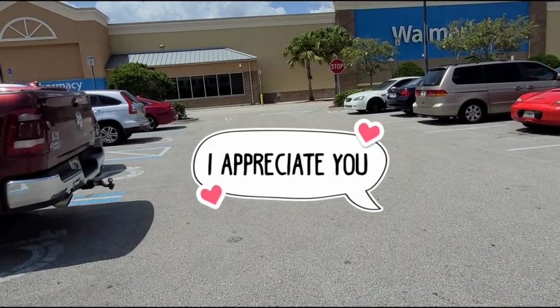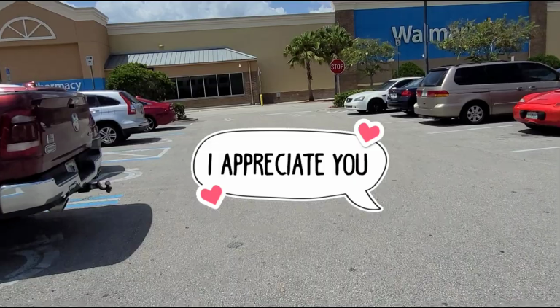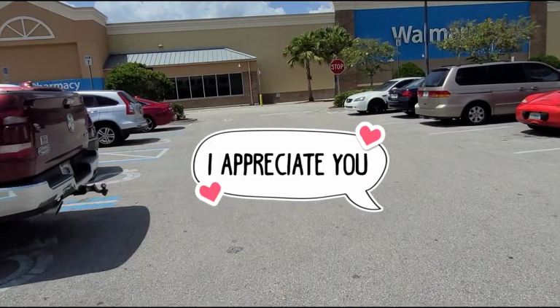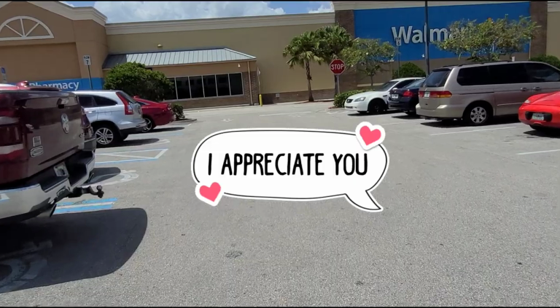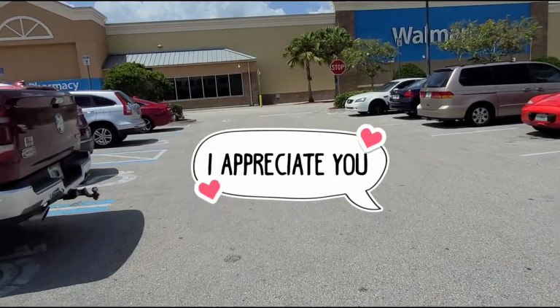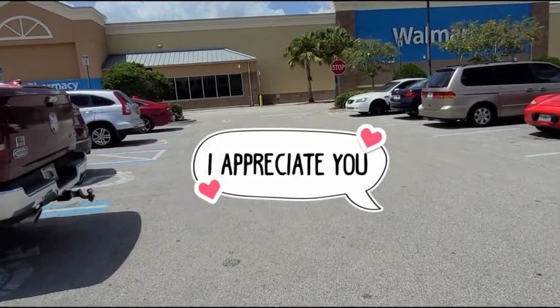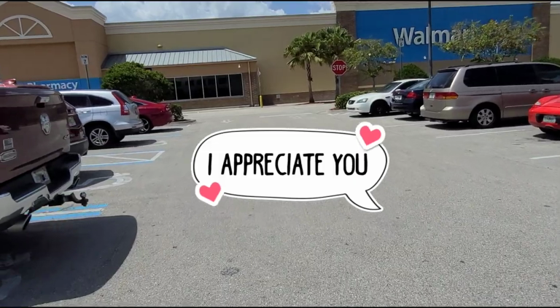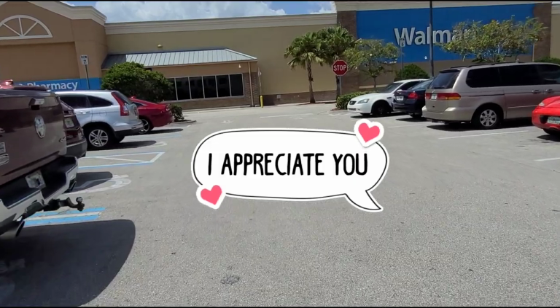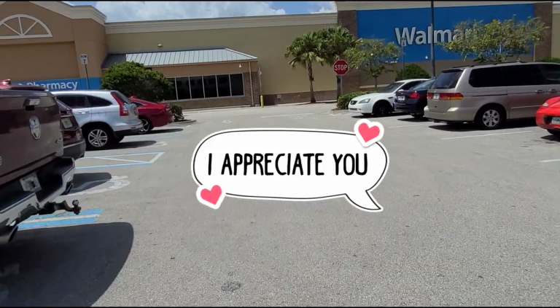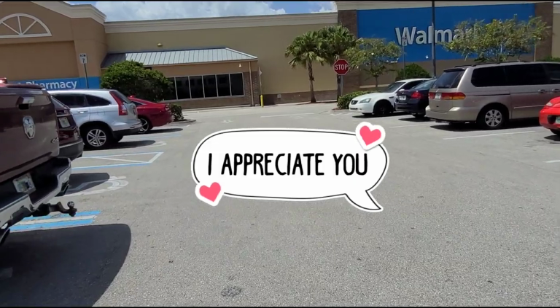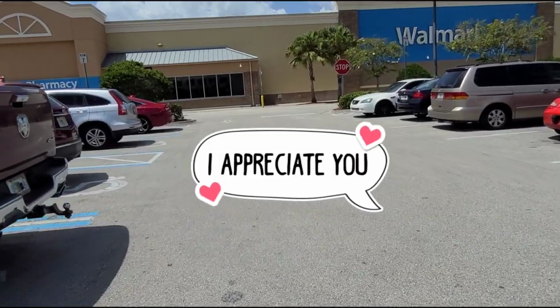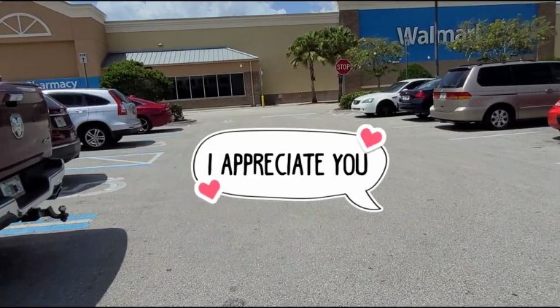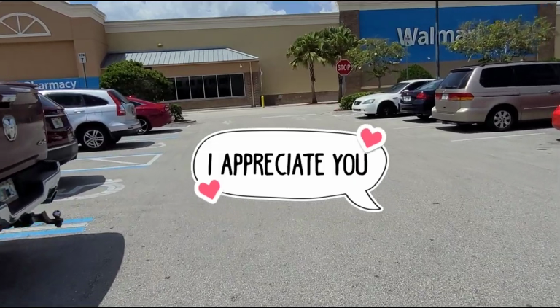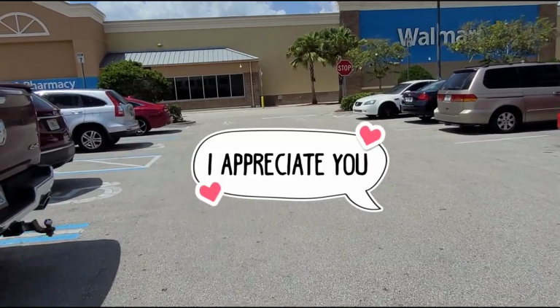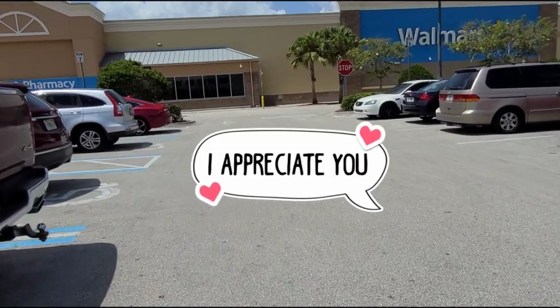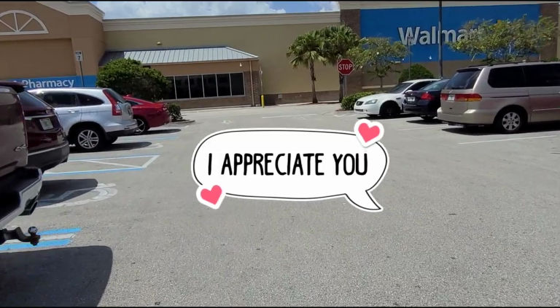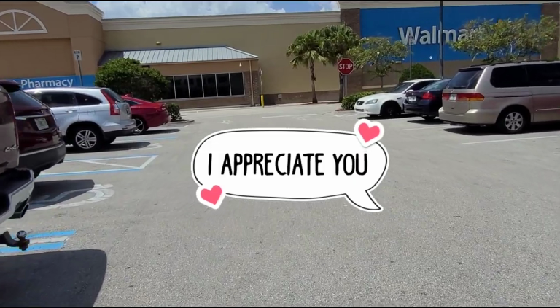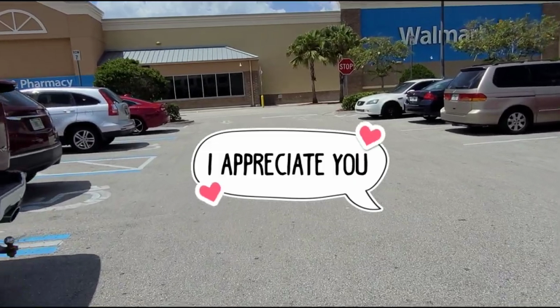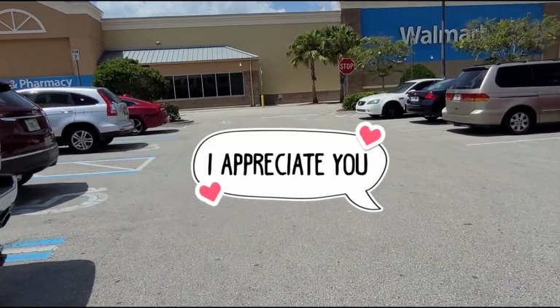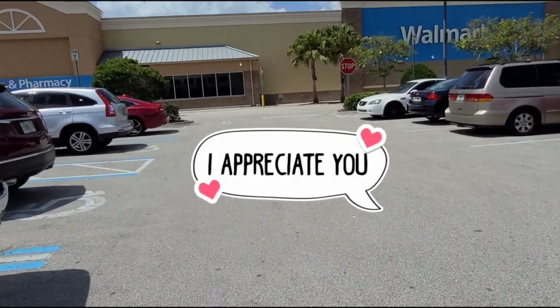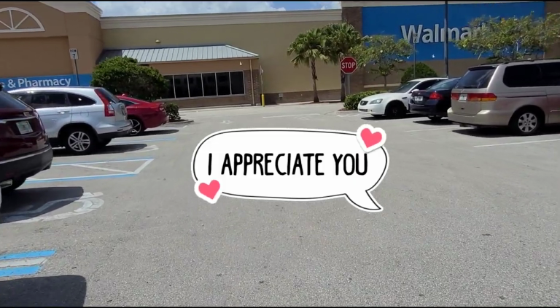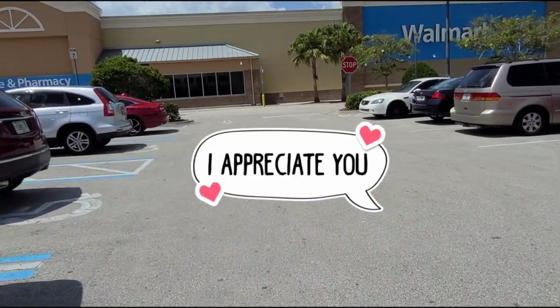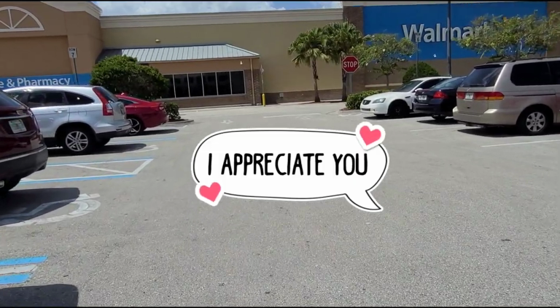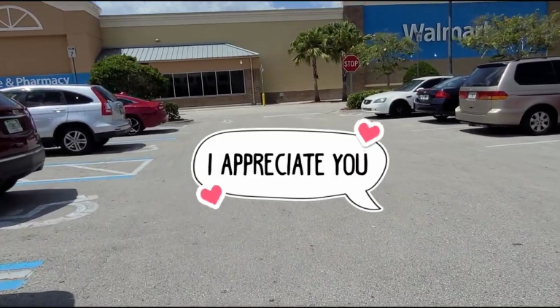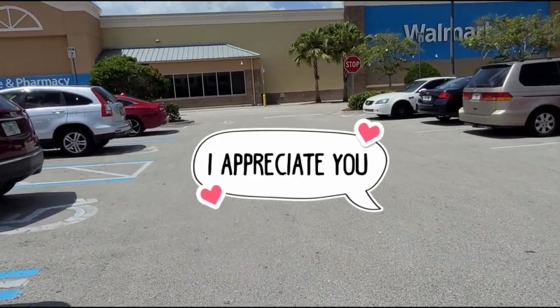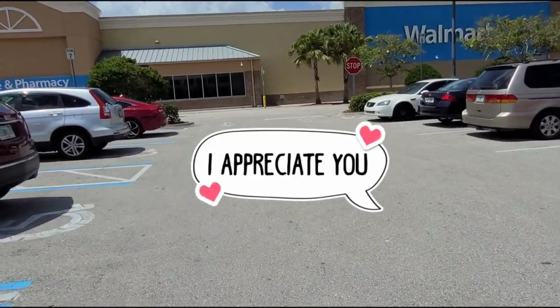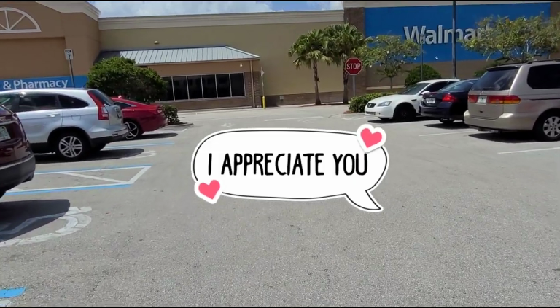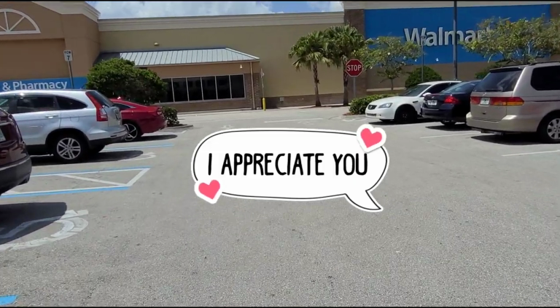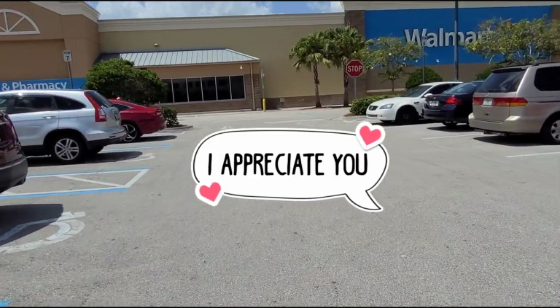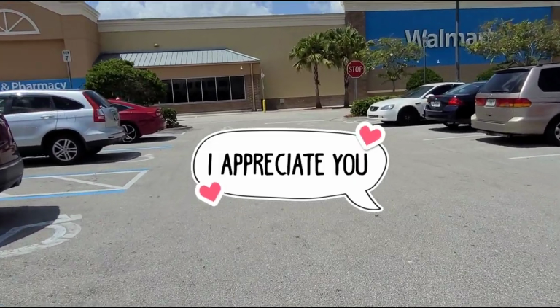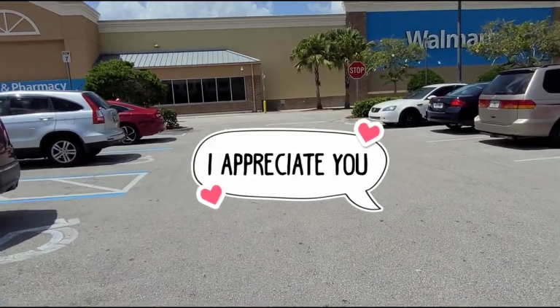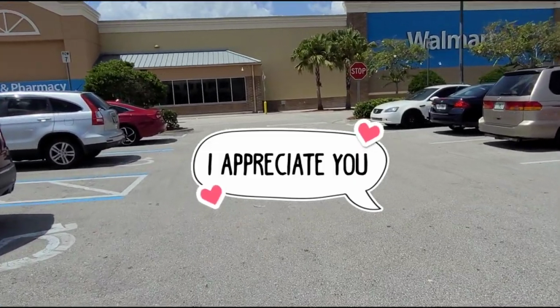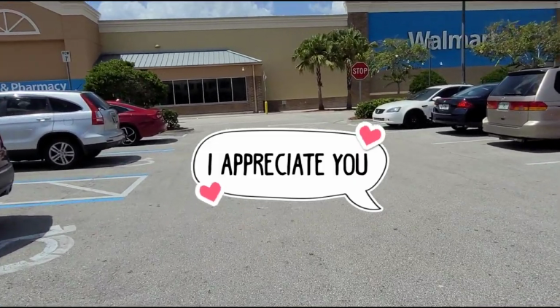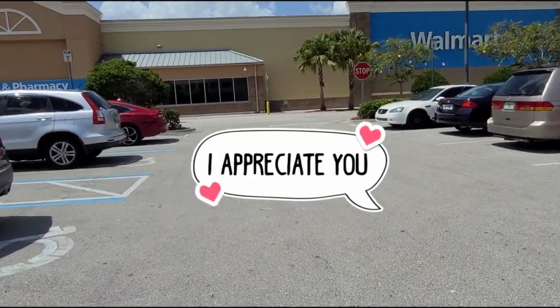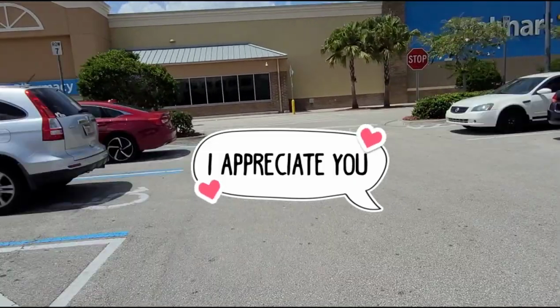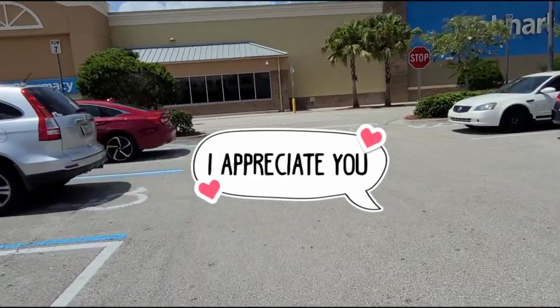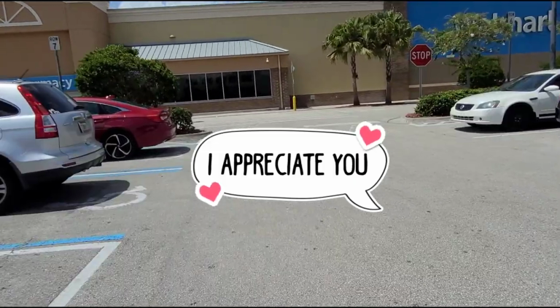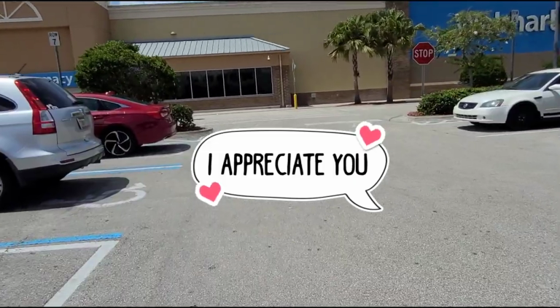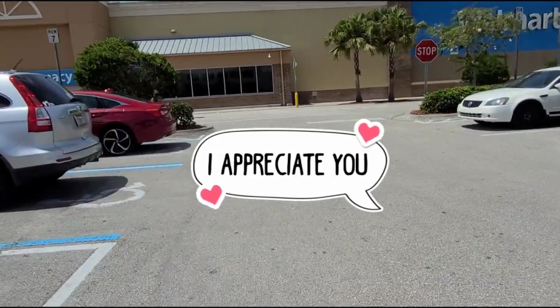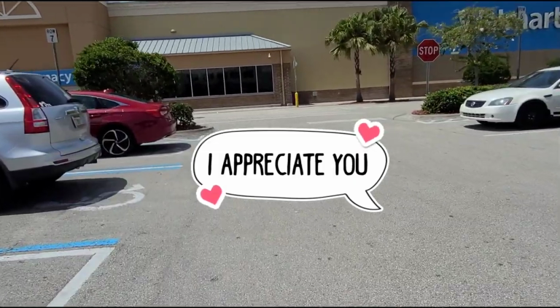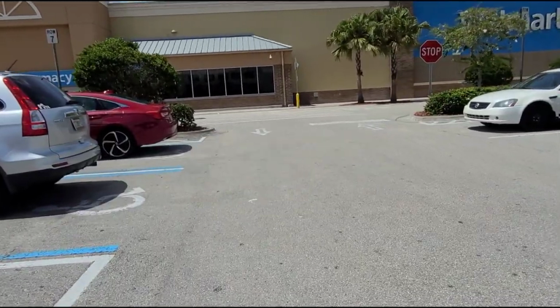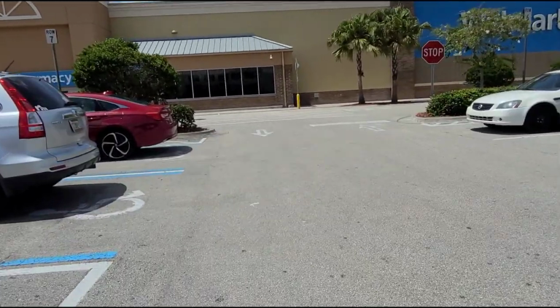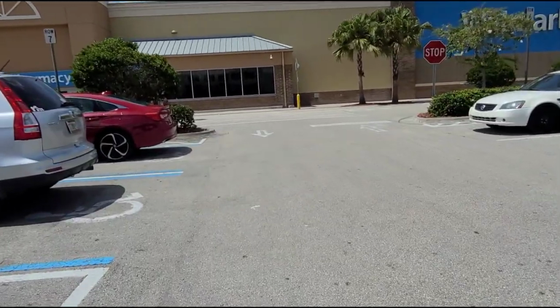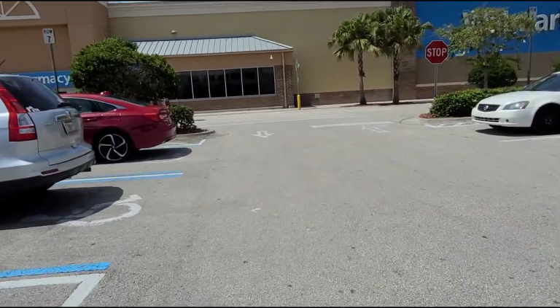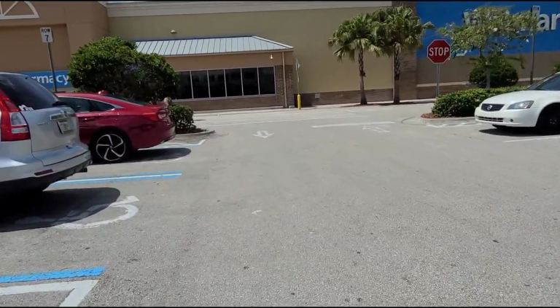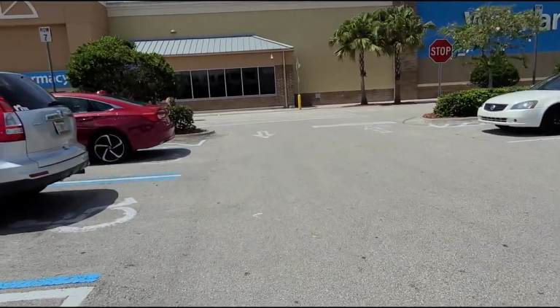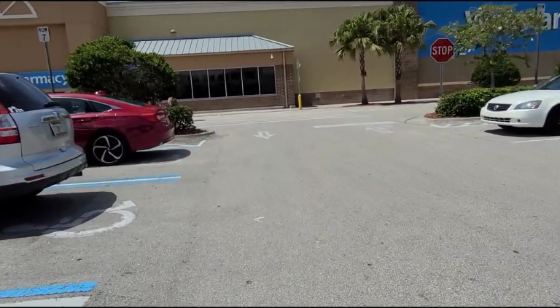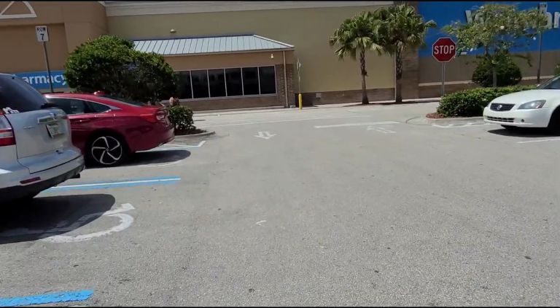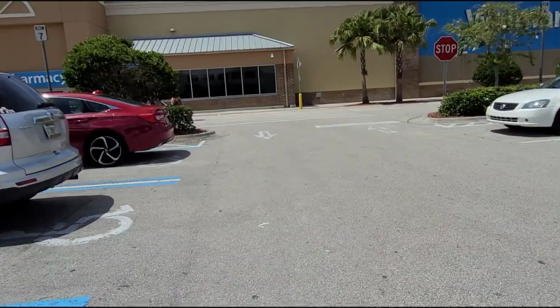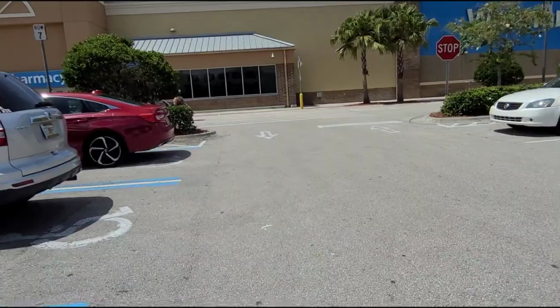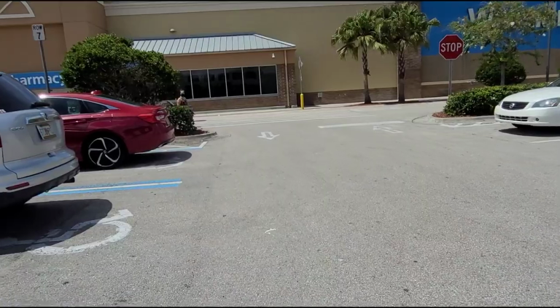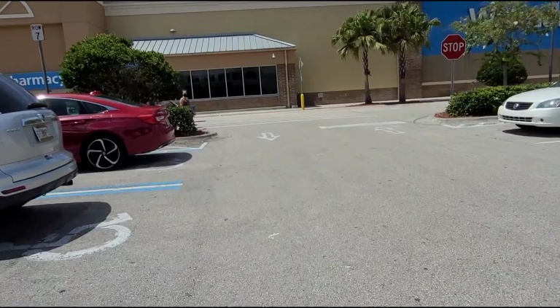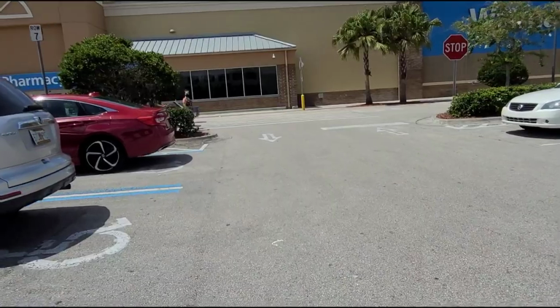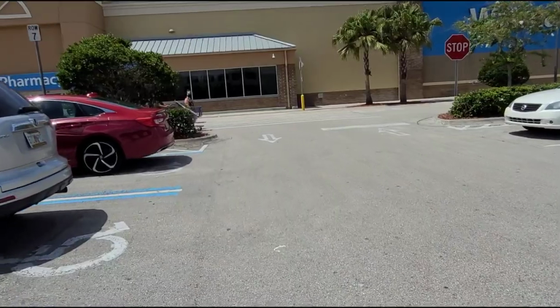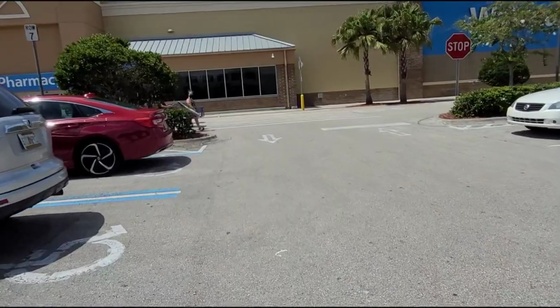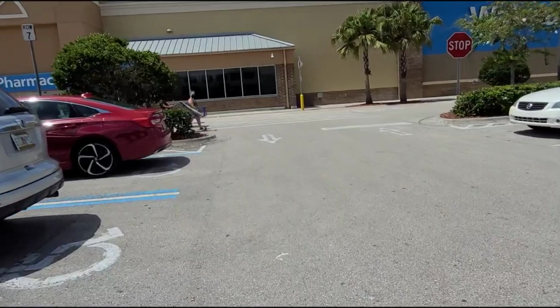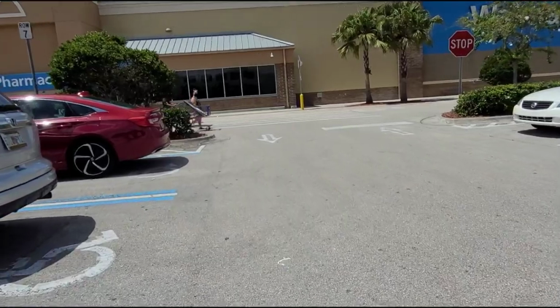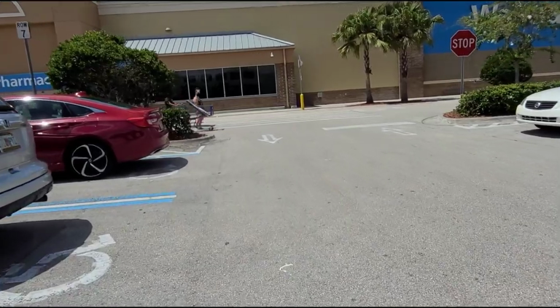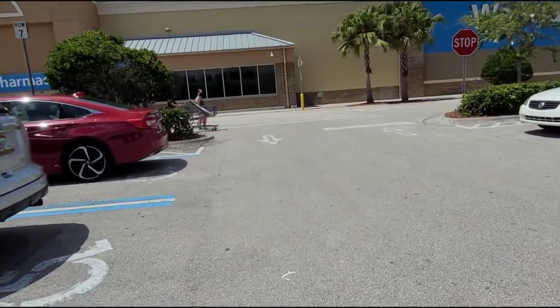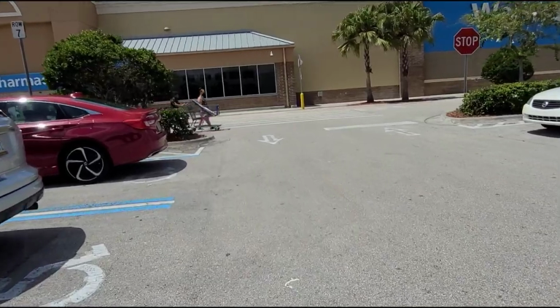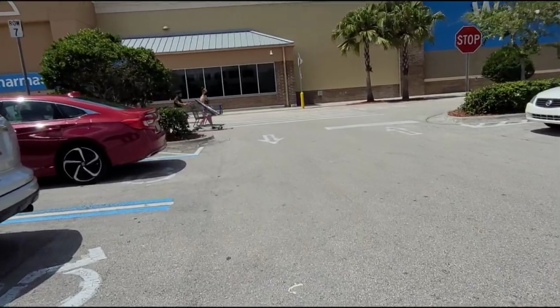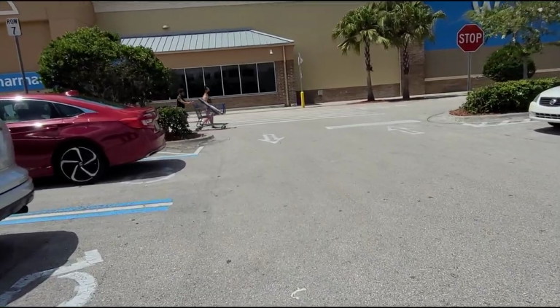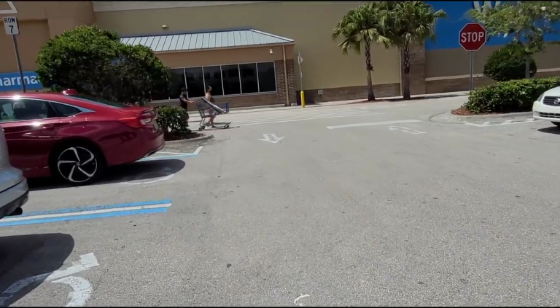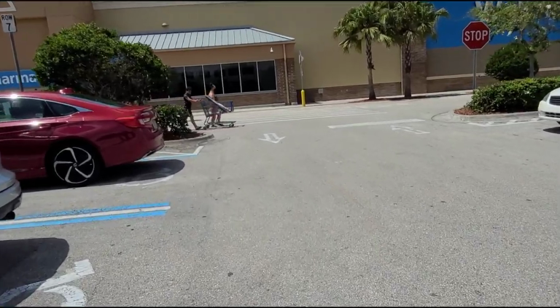Hi guys, welcome back to another video. Hopefully everyone is doing well. We're going to go into Walmart and see what kind of deals we will find.